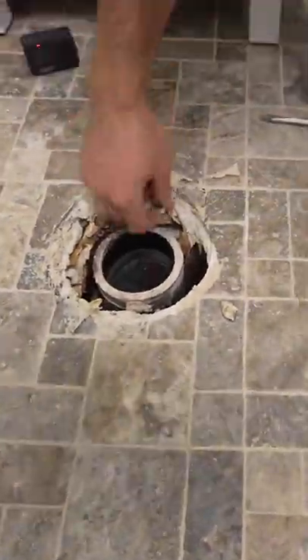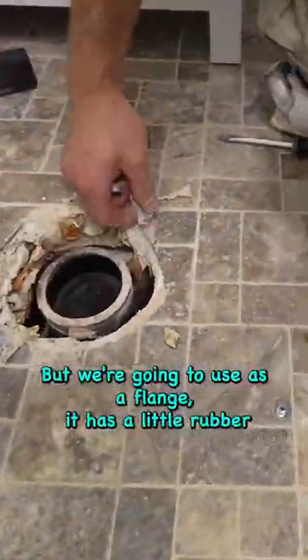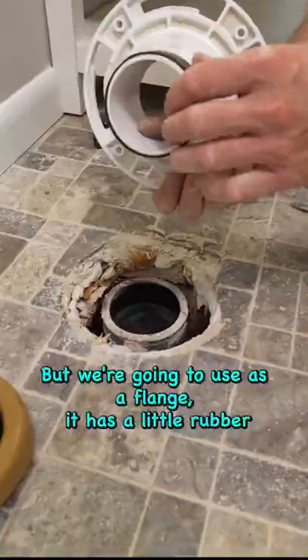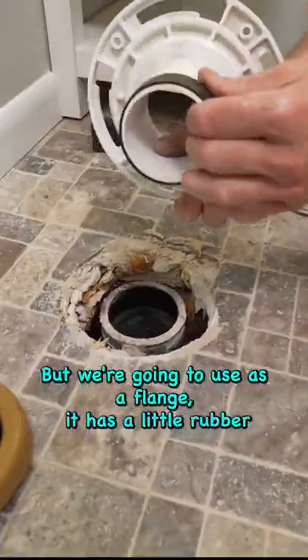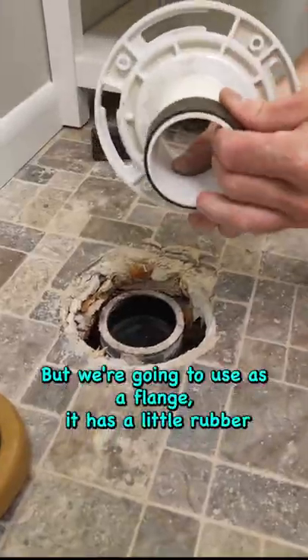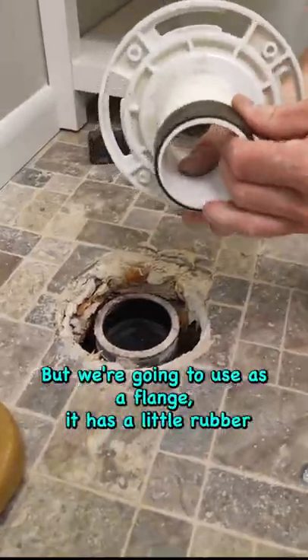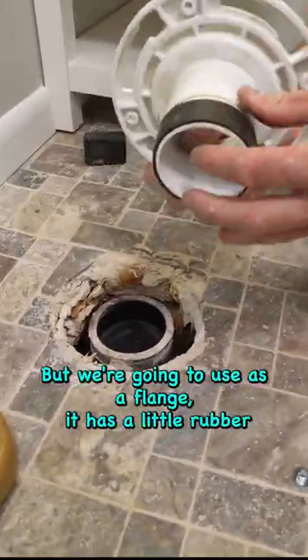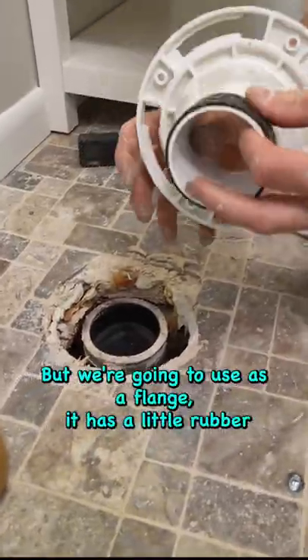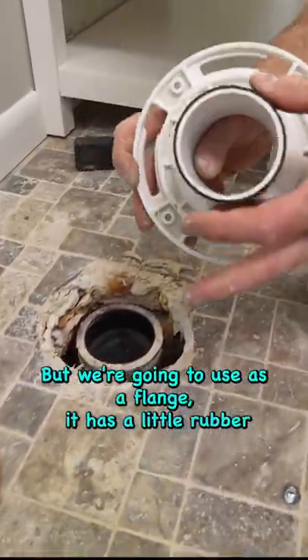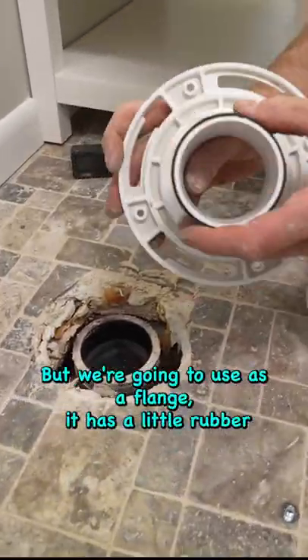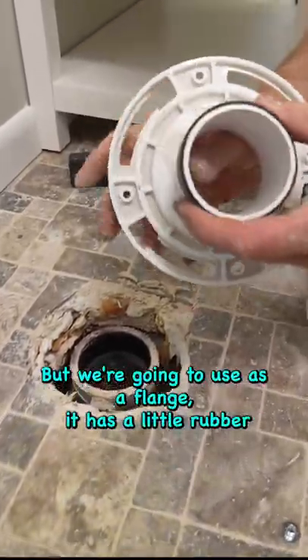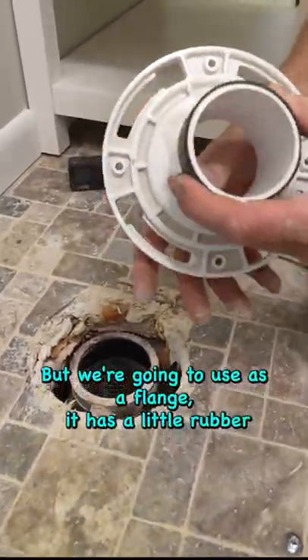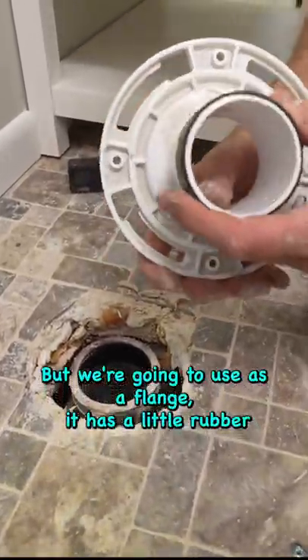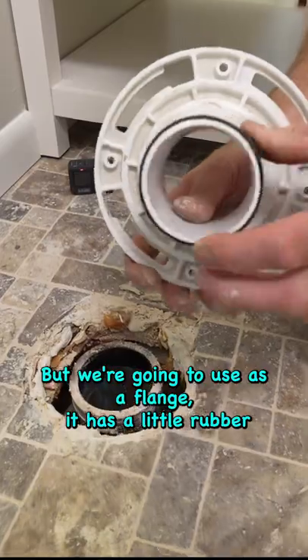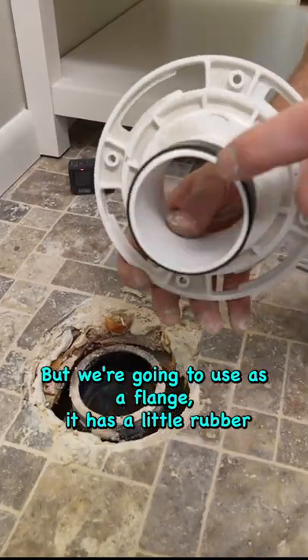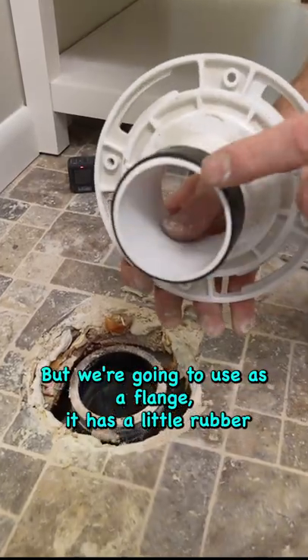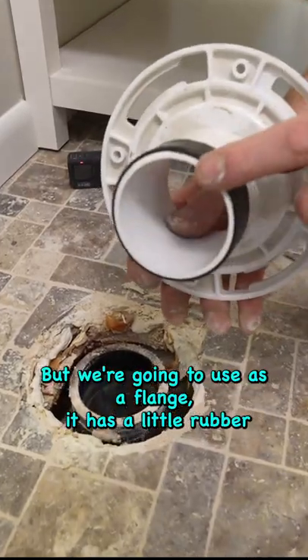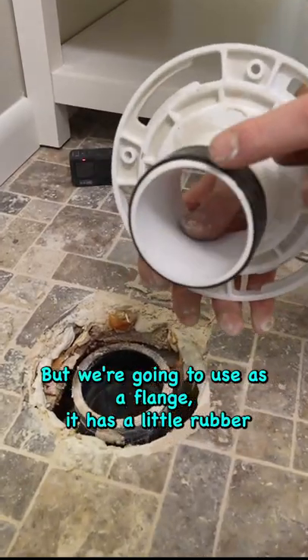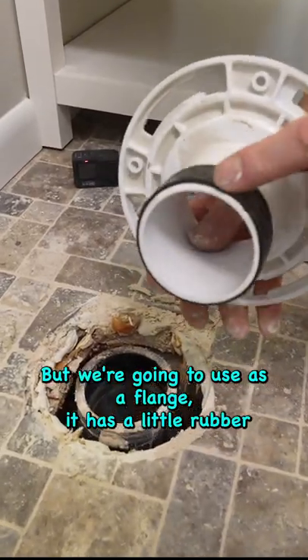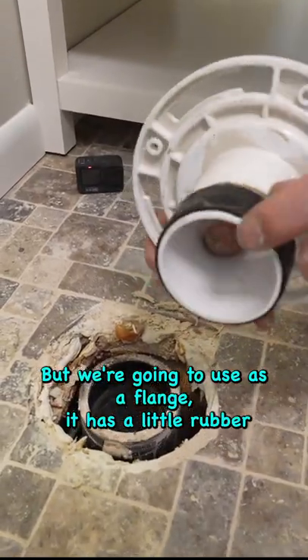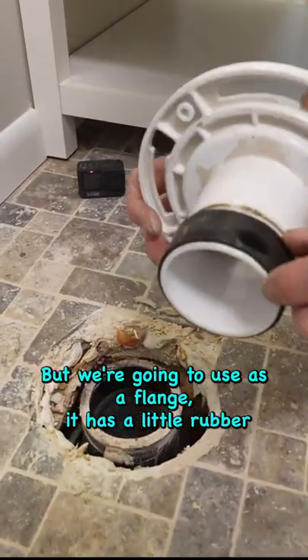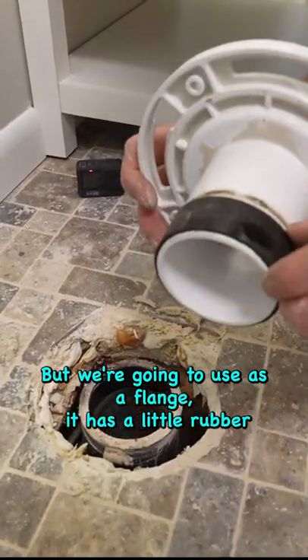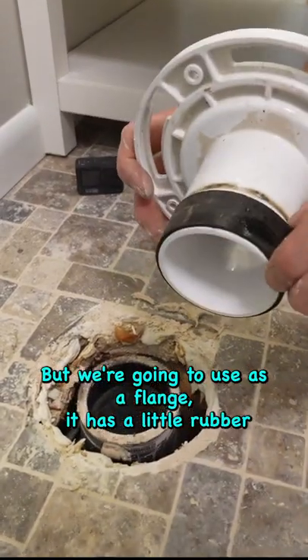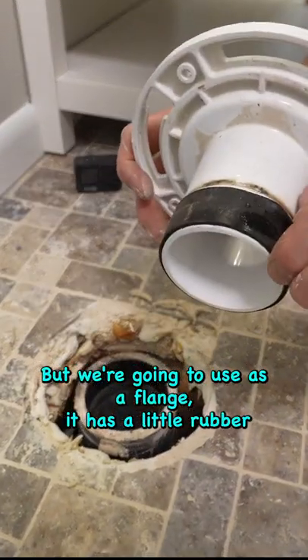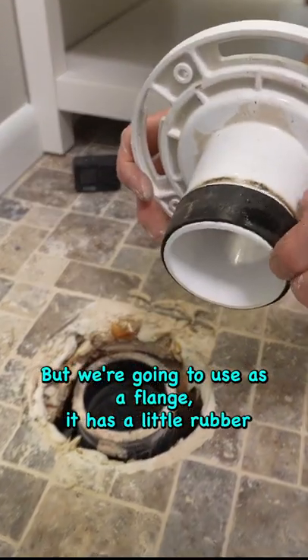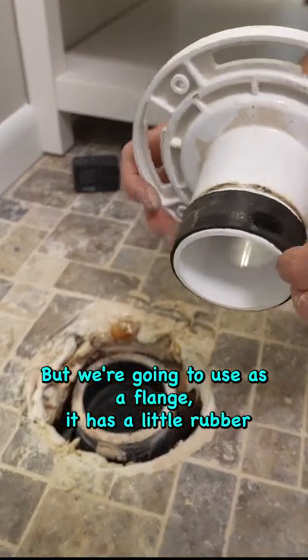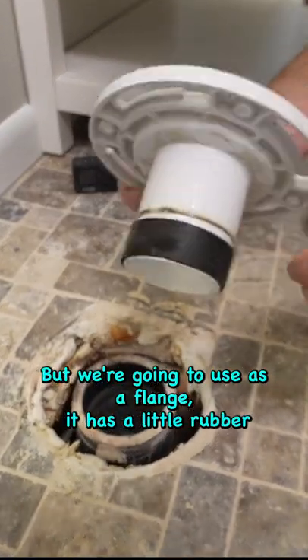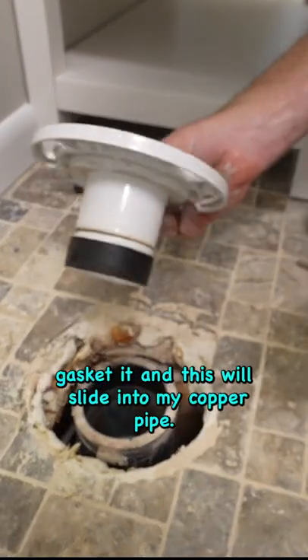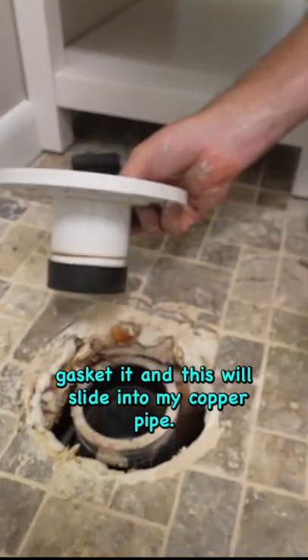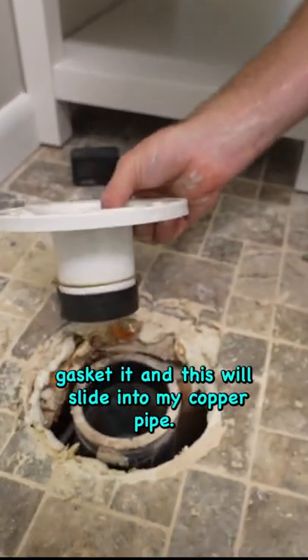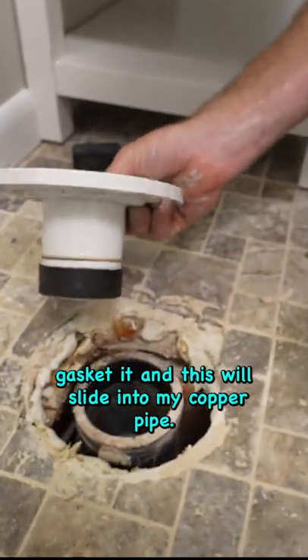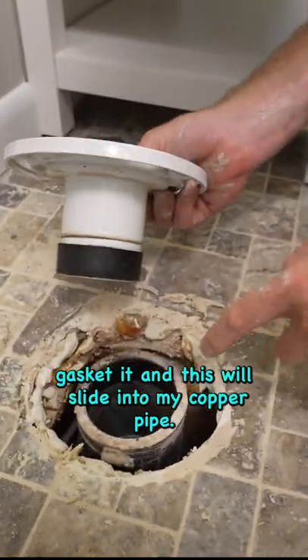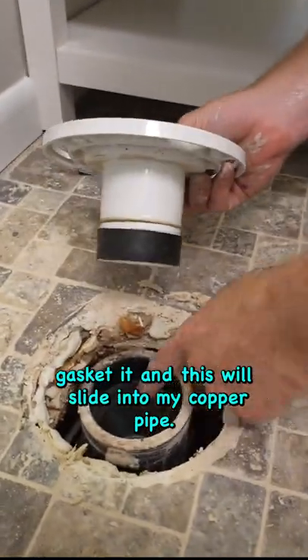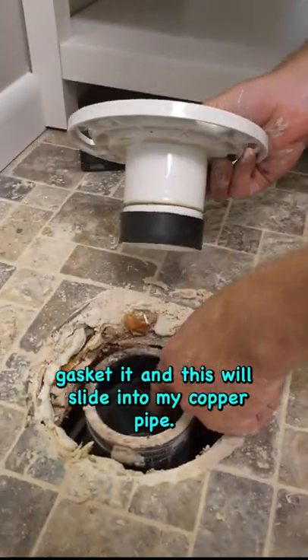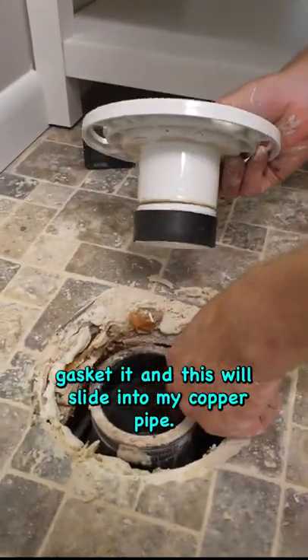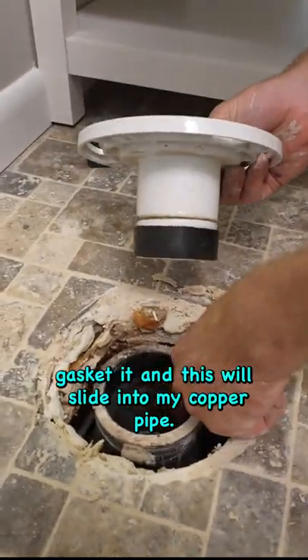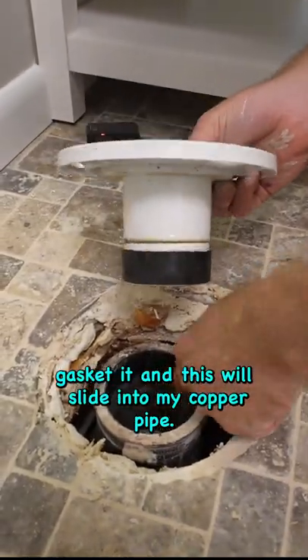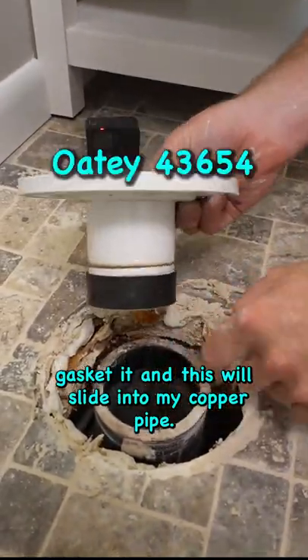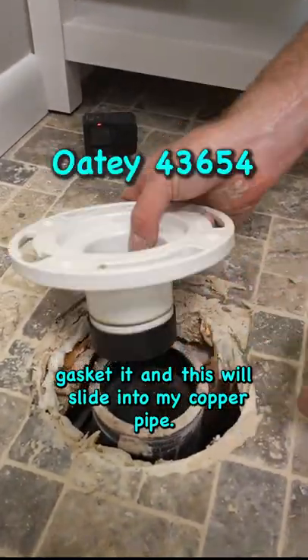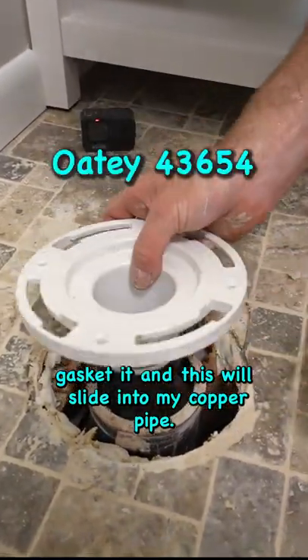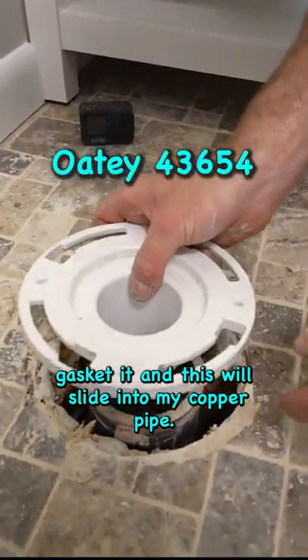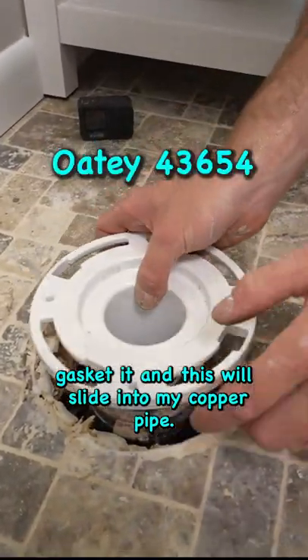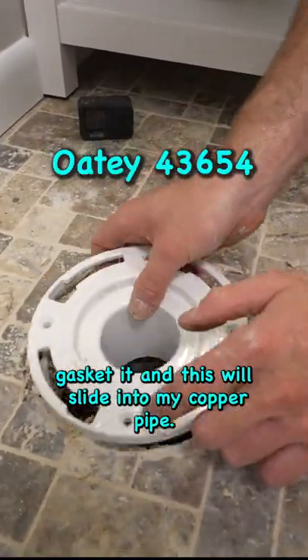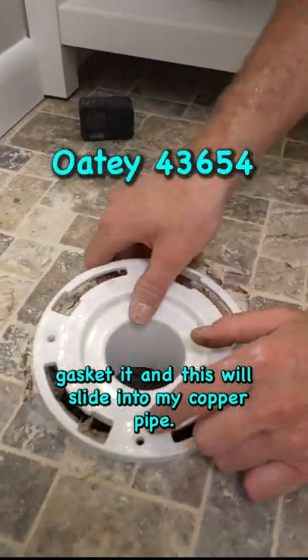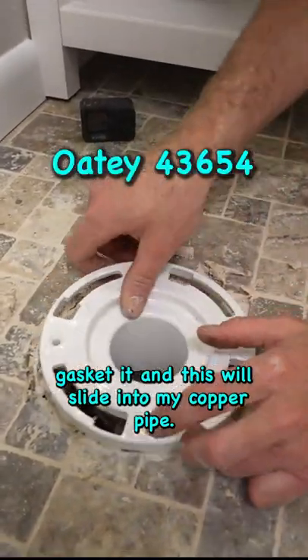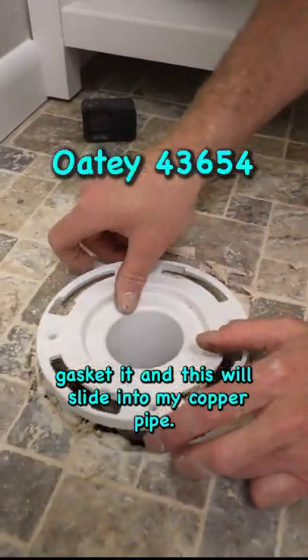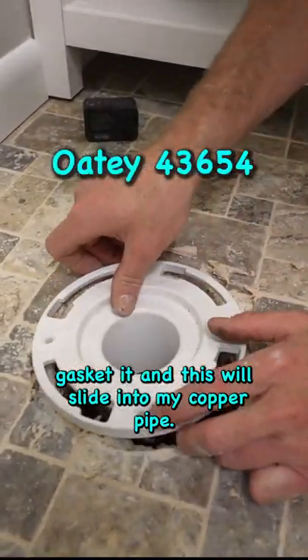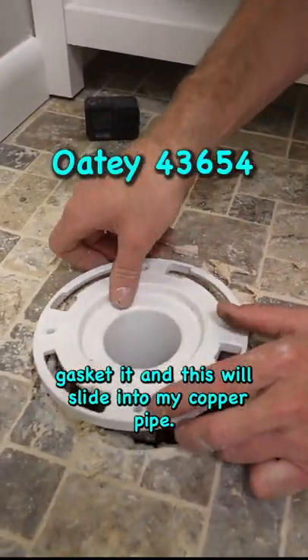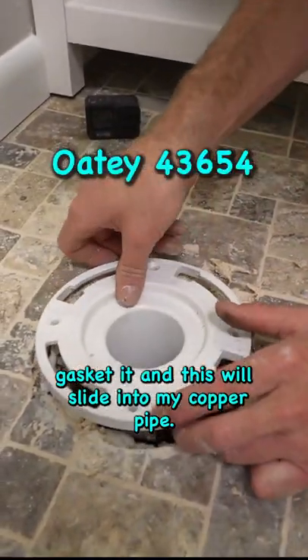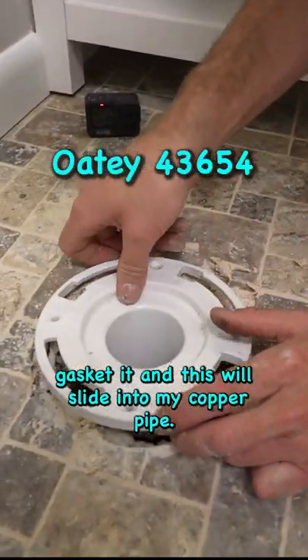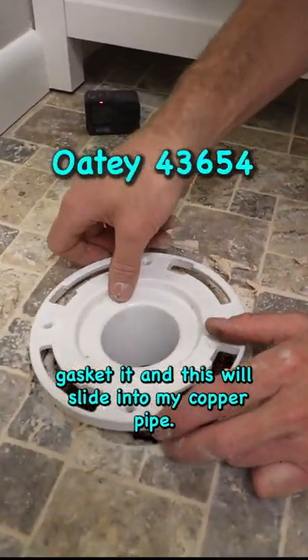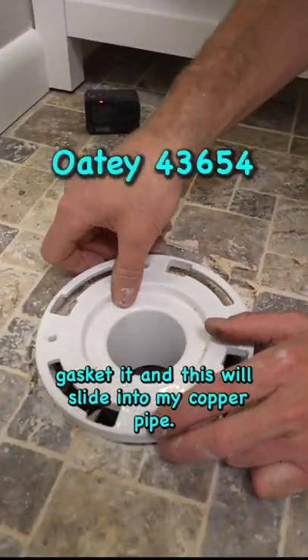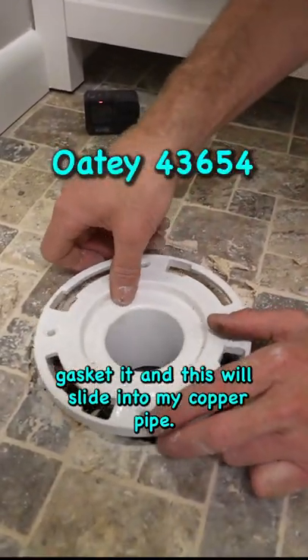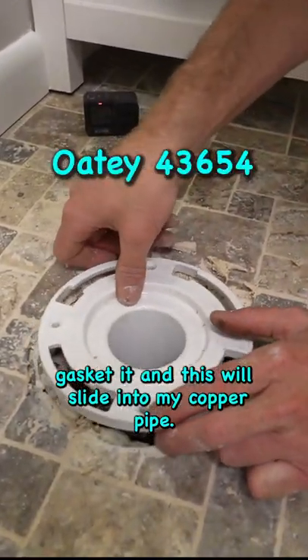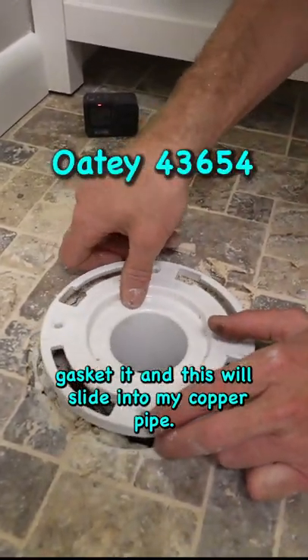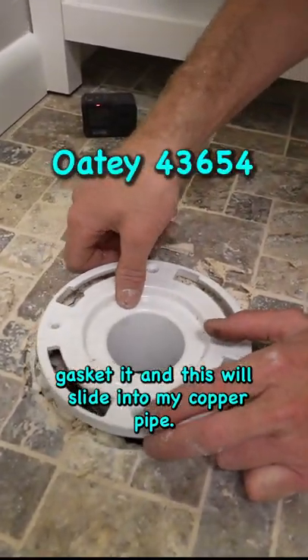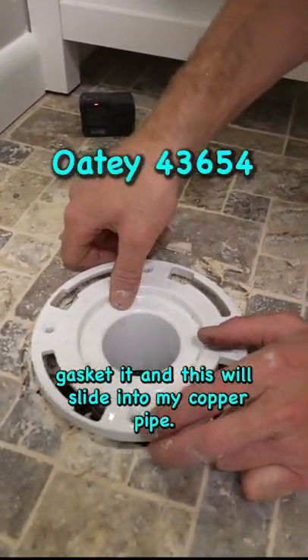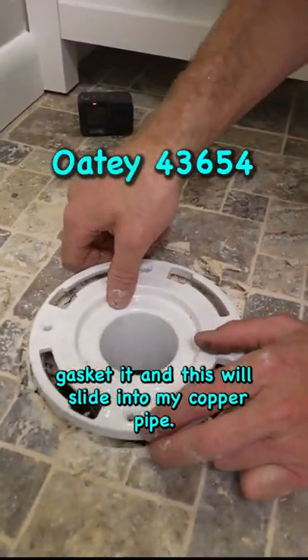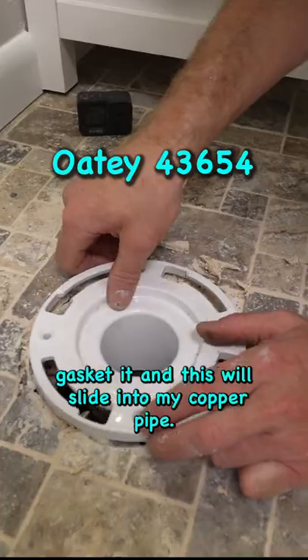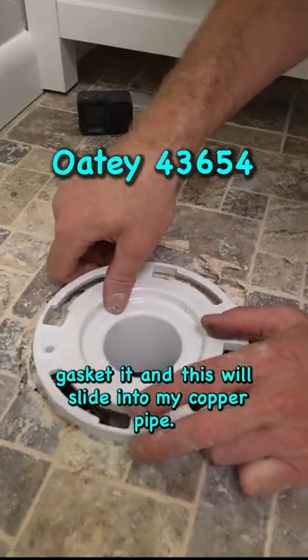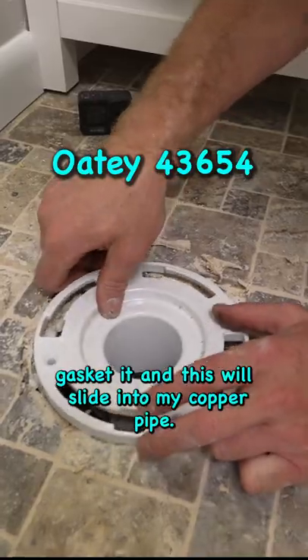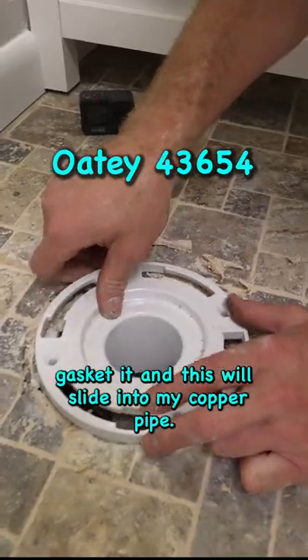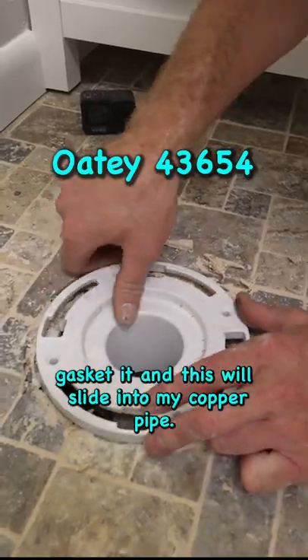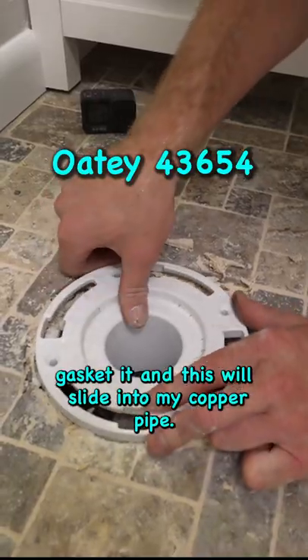What we're going to use is a flange that has a little rubber gasket in it, and this will slide into my copper pipe.